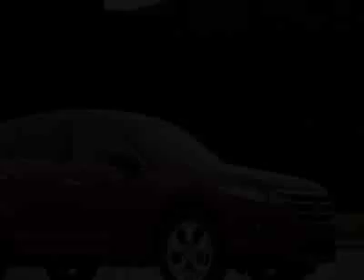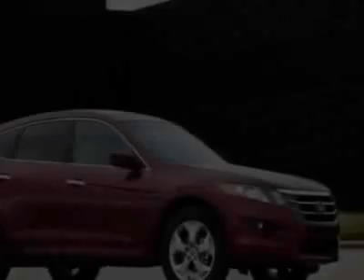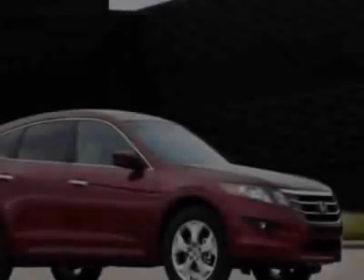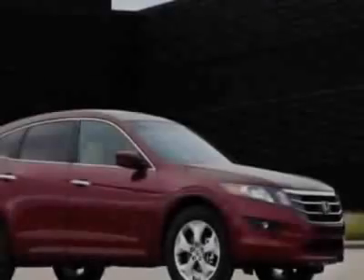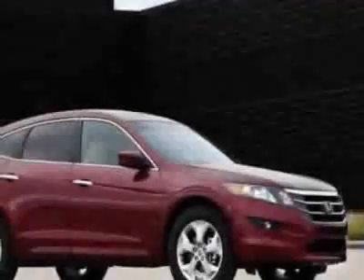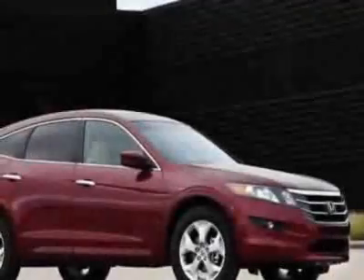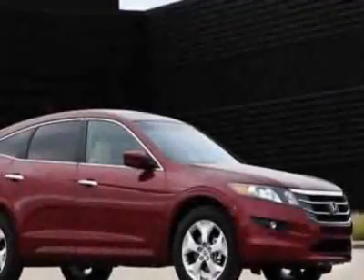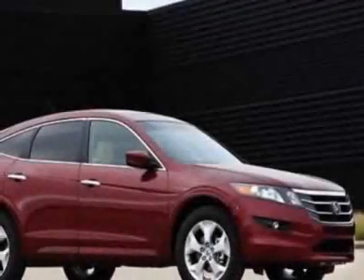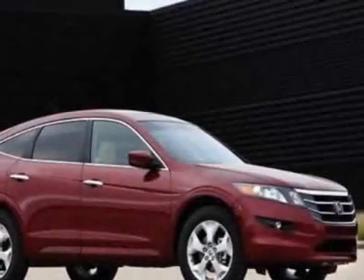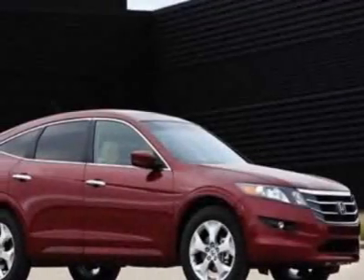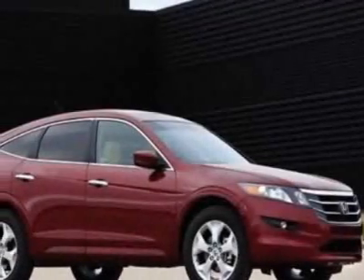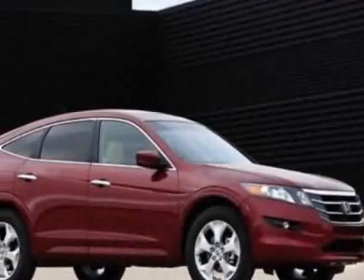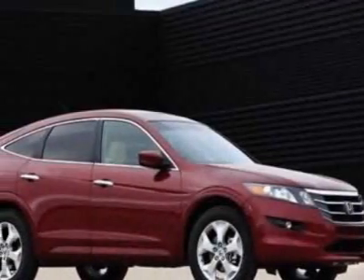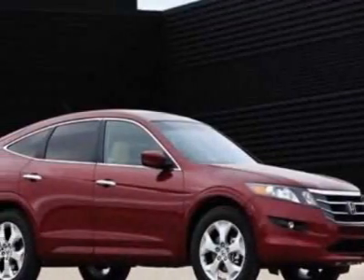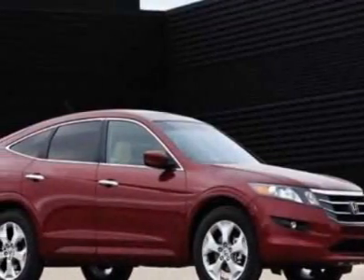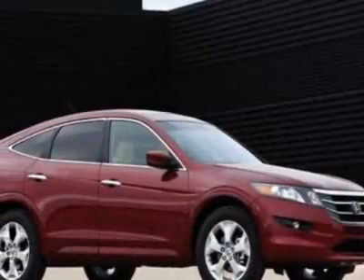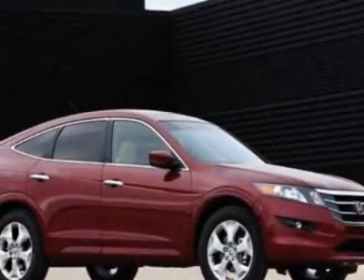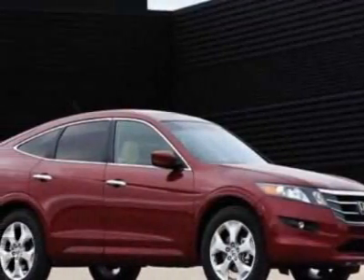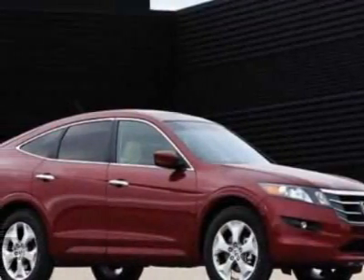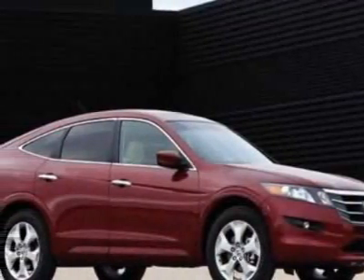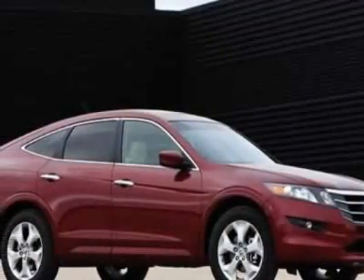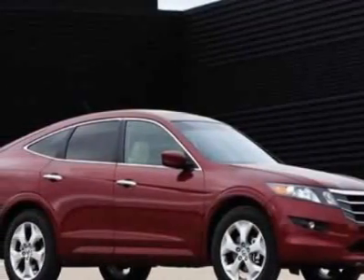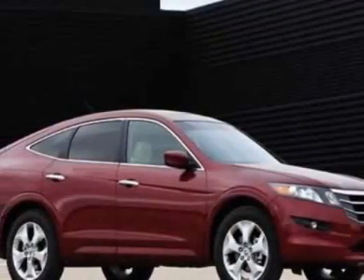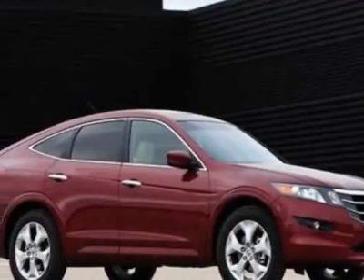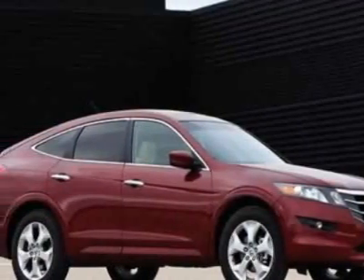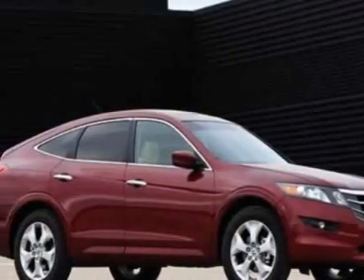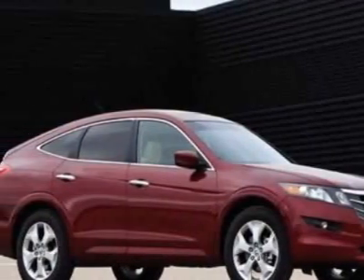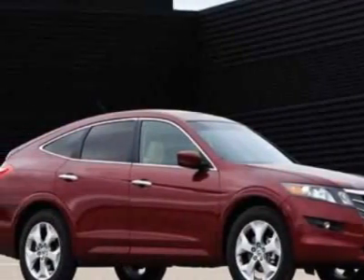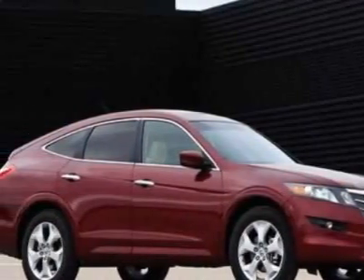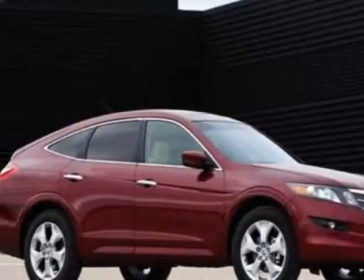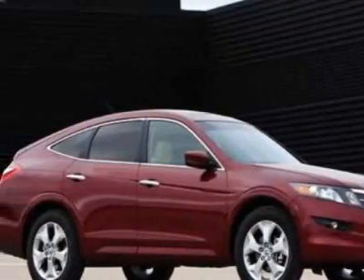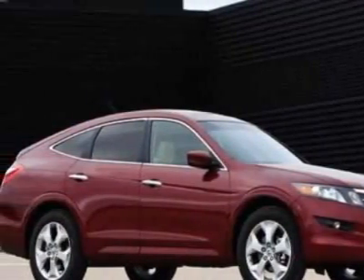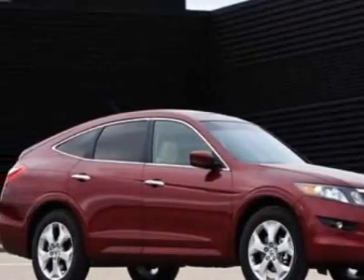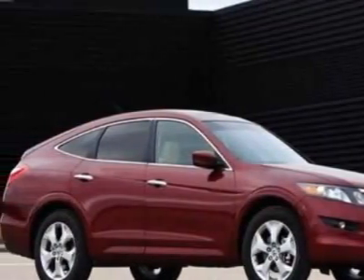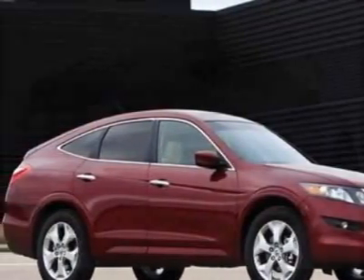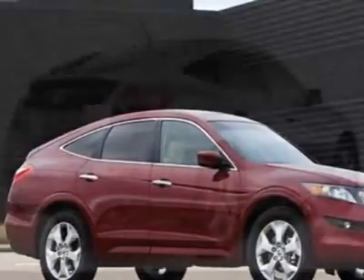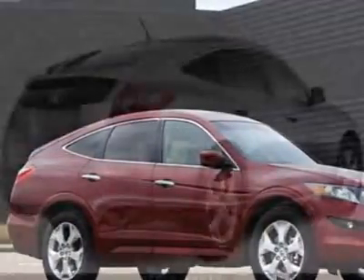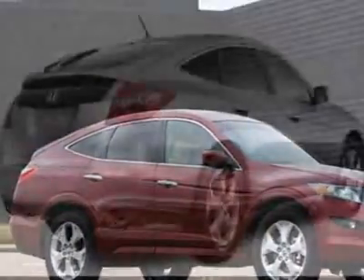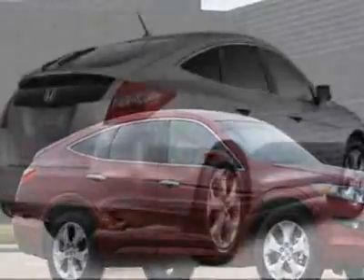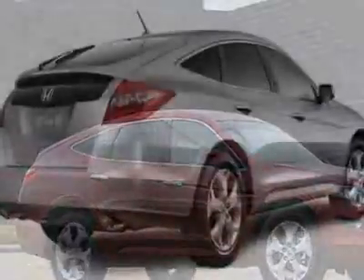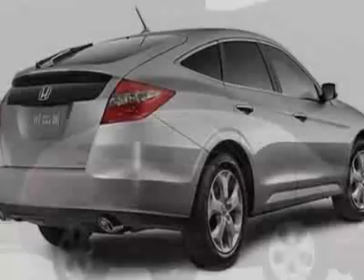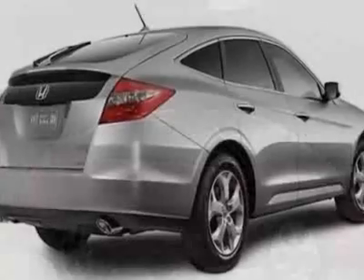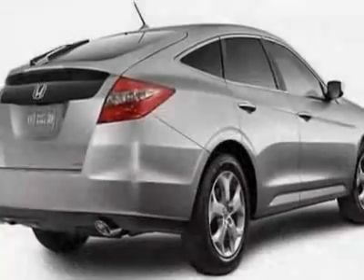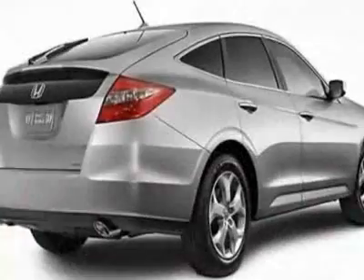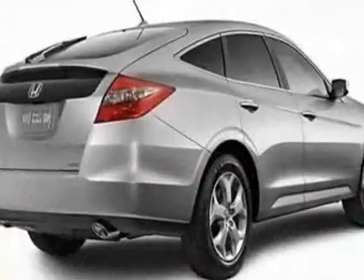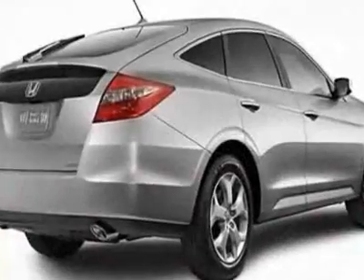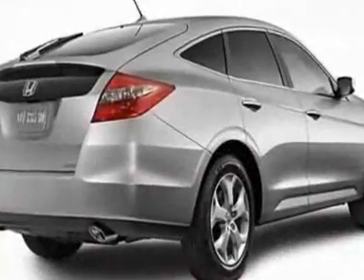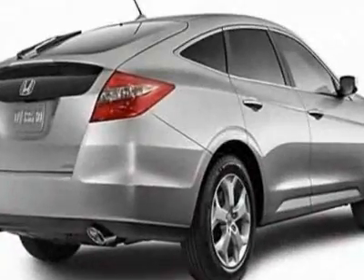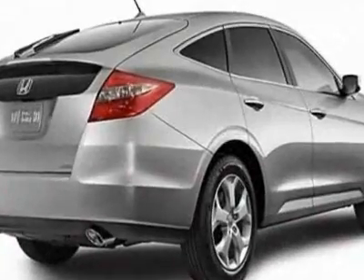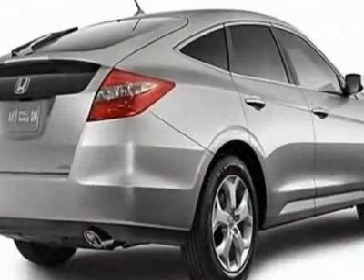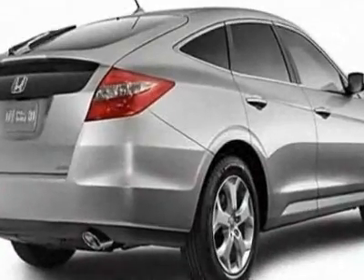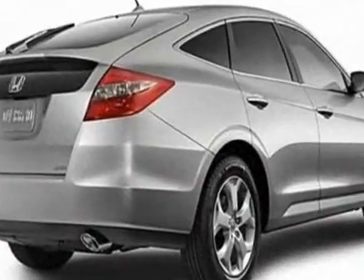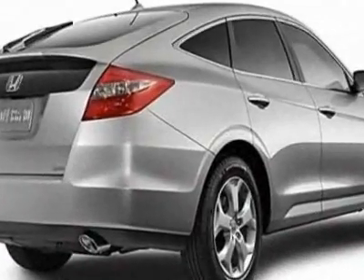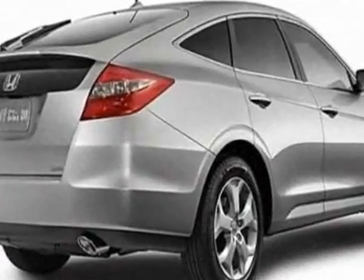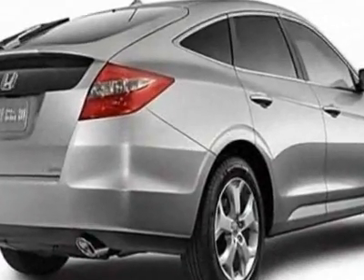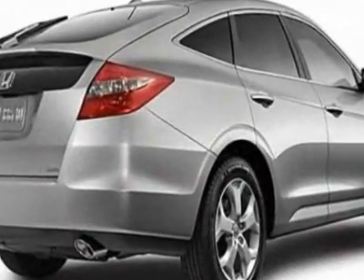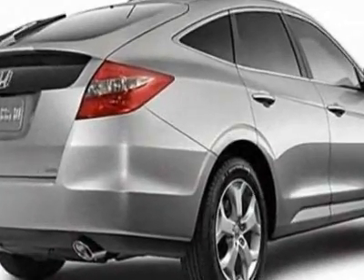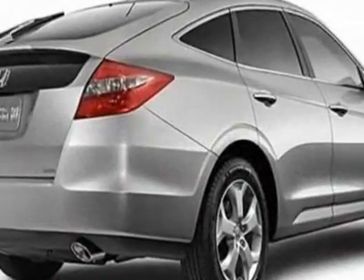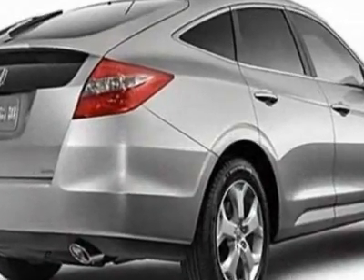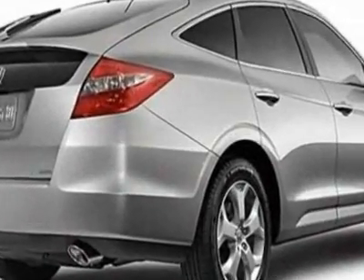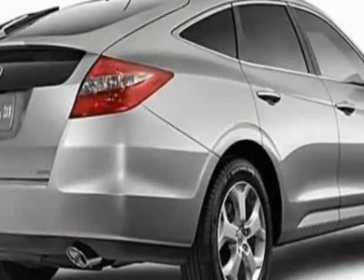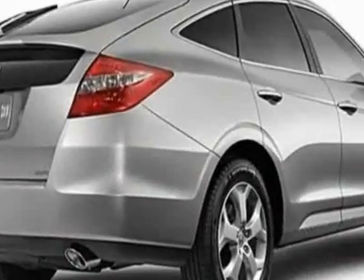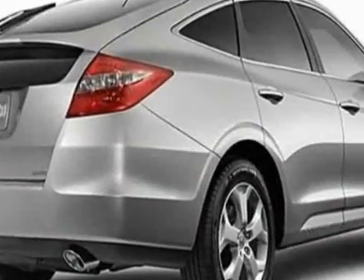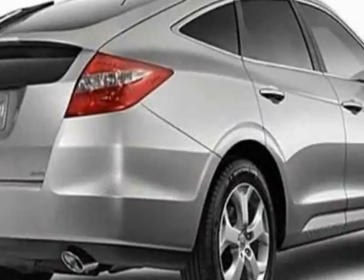Take a look at this new 2011 Honda Accord Crosstour. For your protection, this vehicle has a full factory warranty.